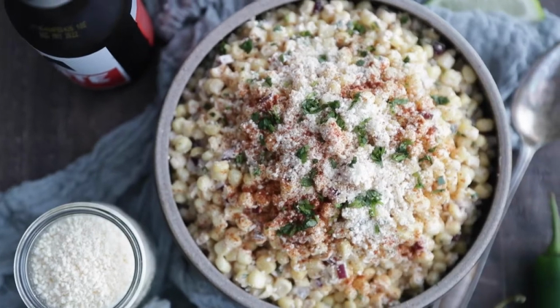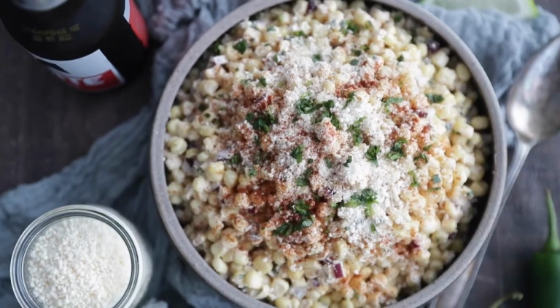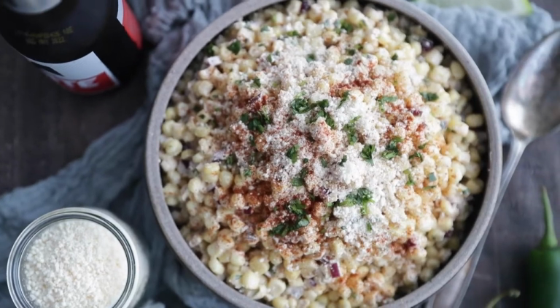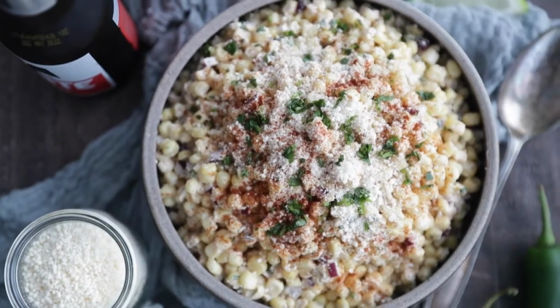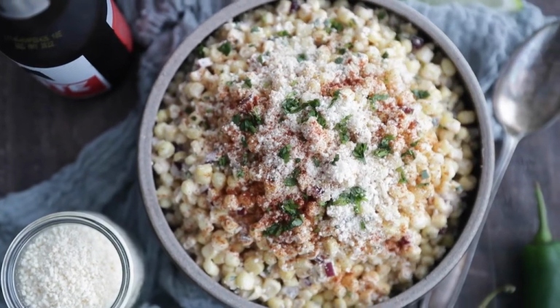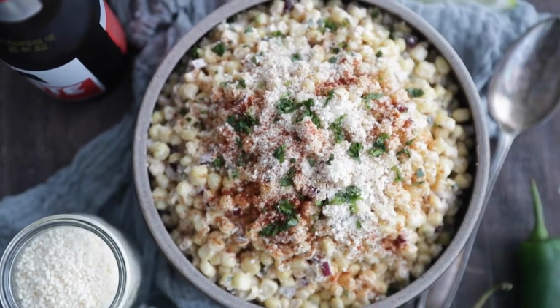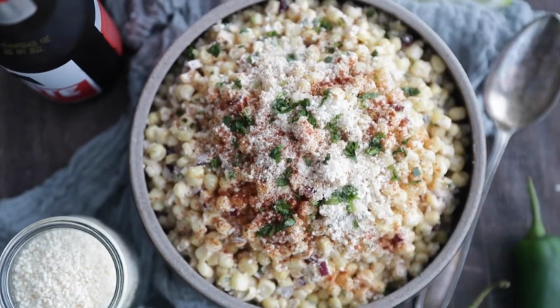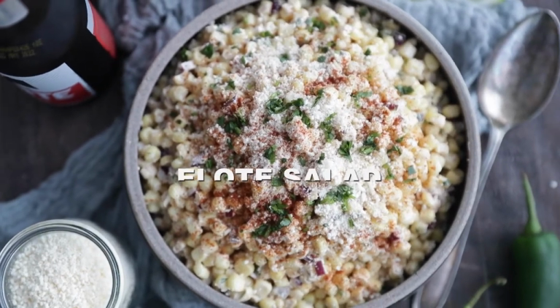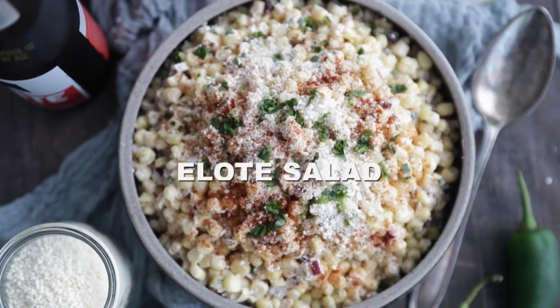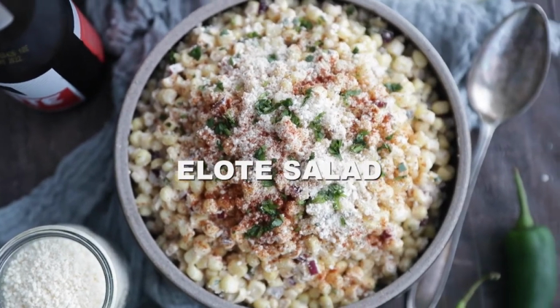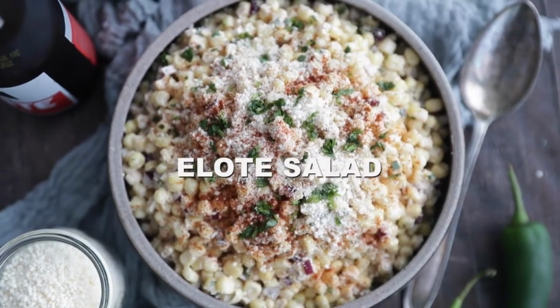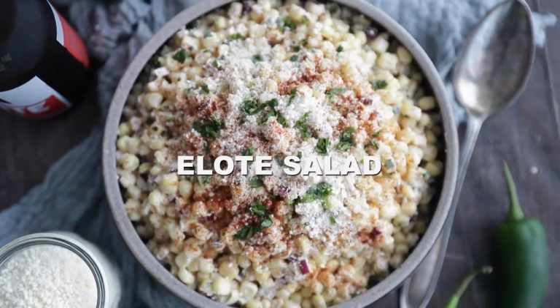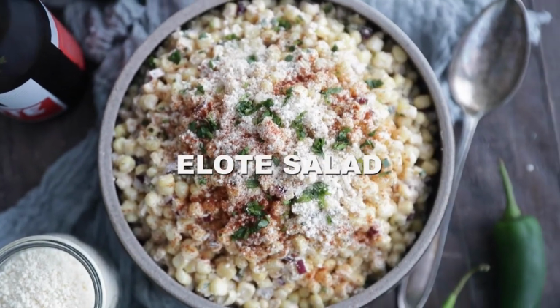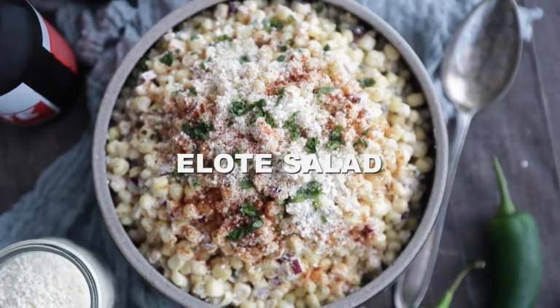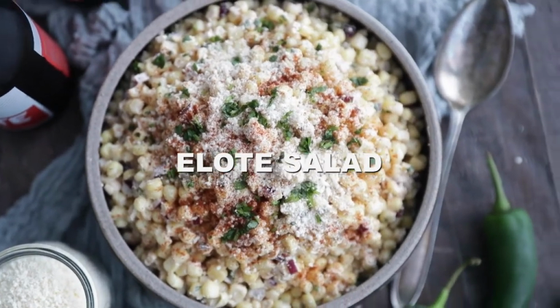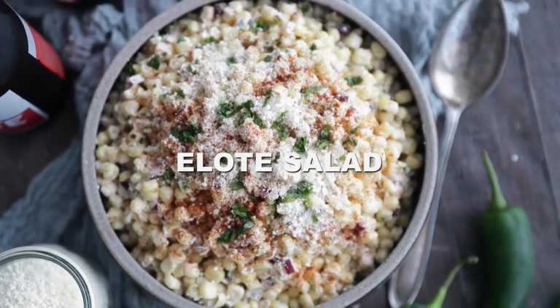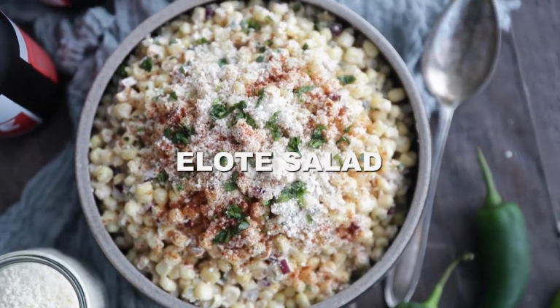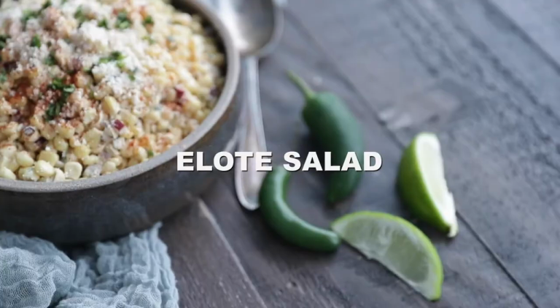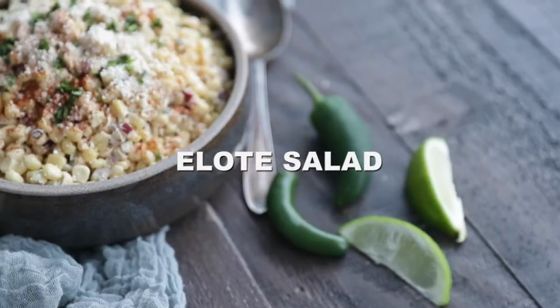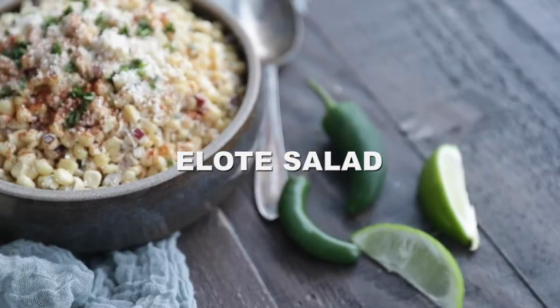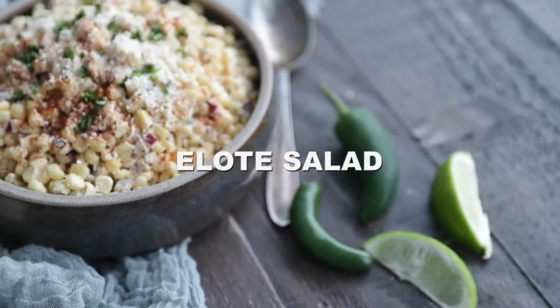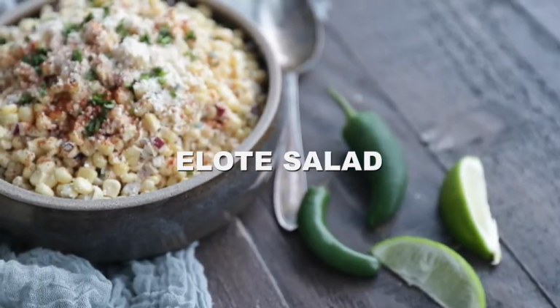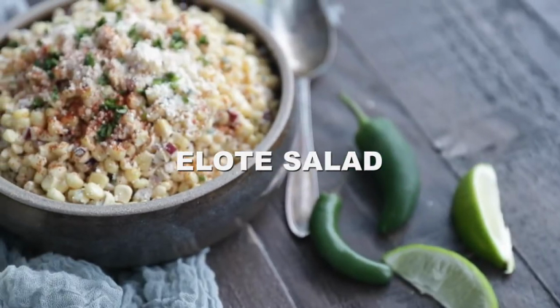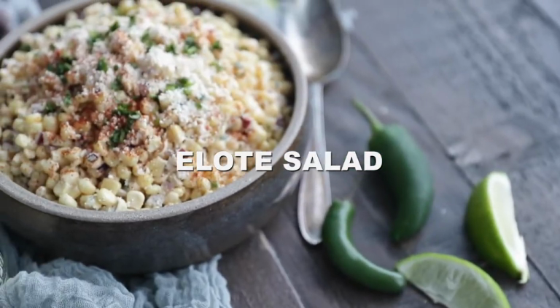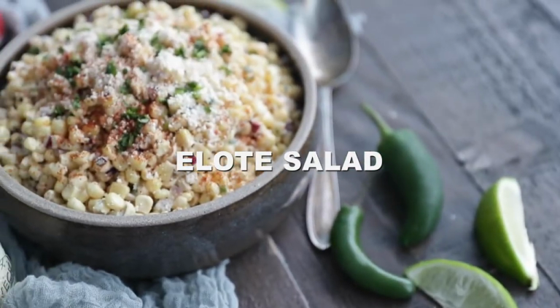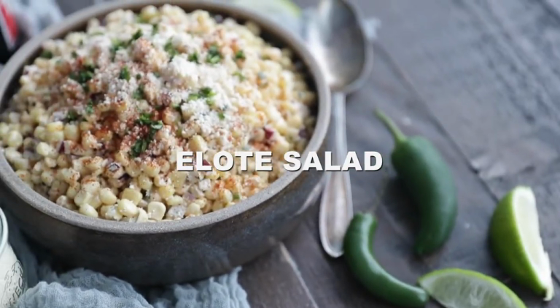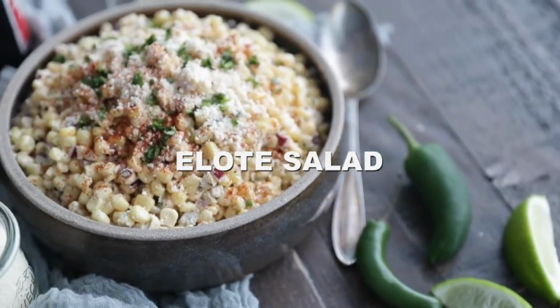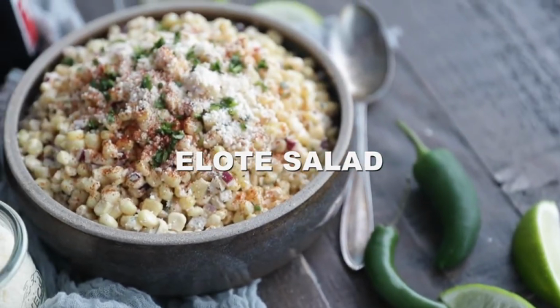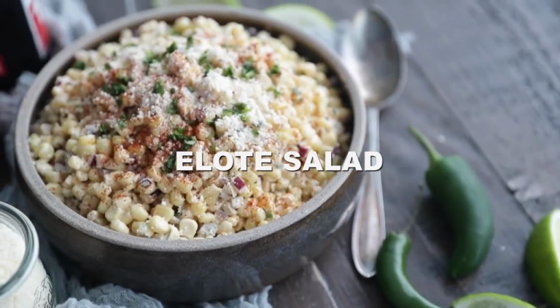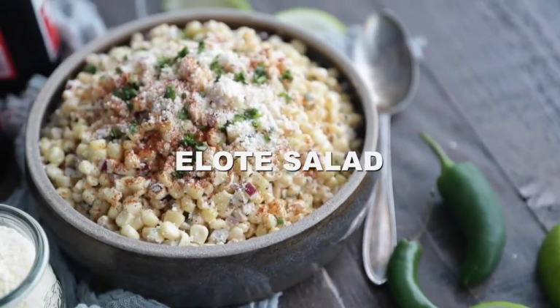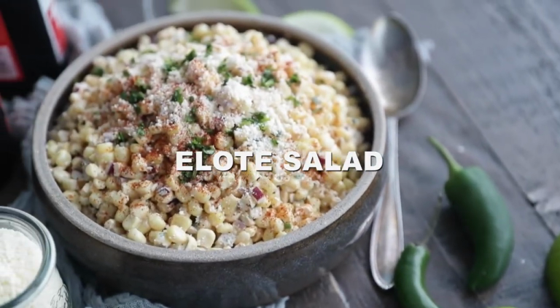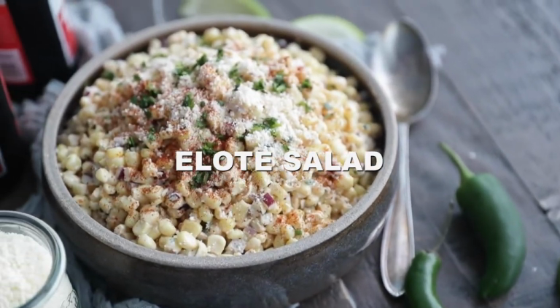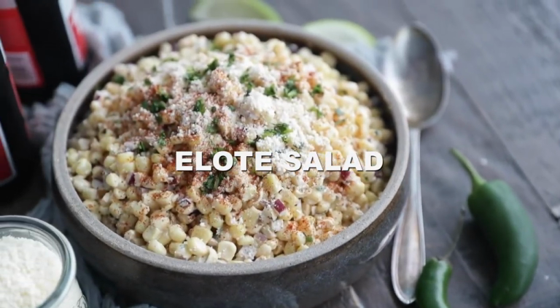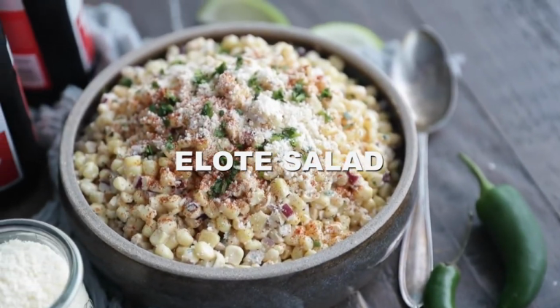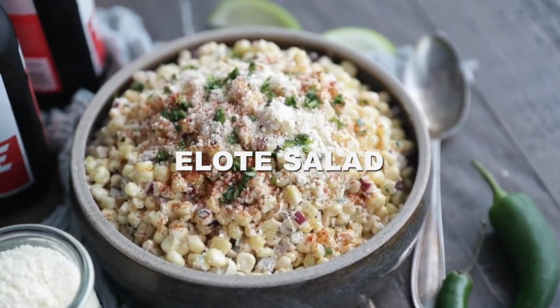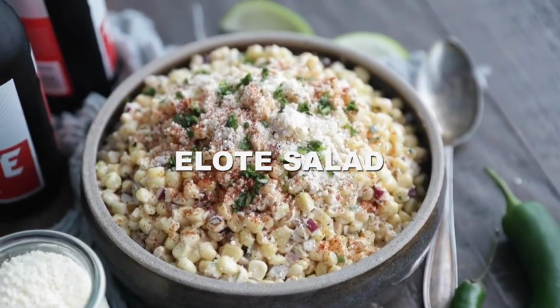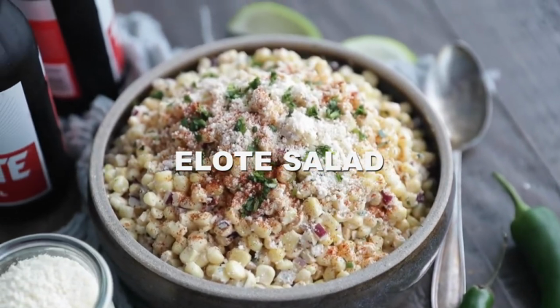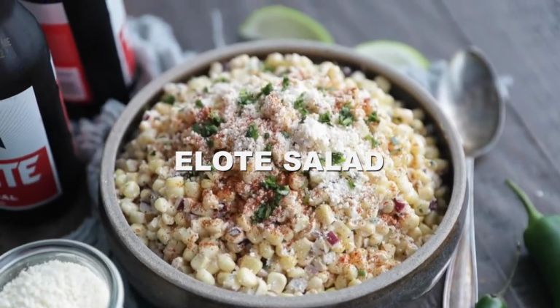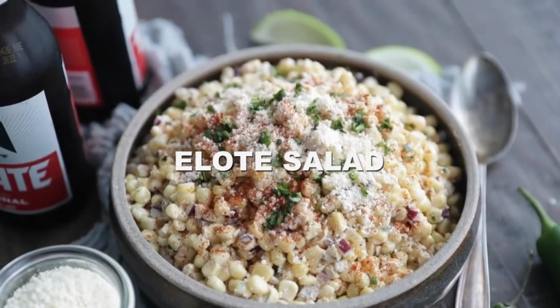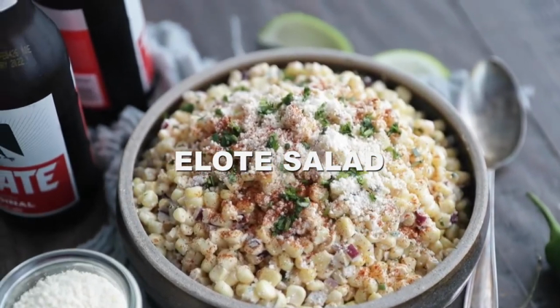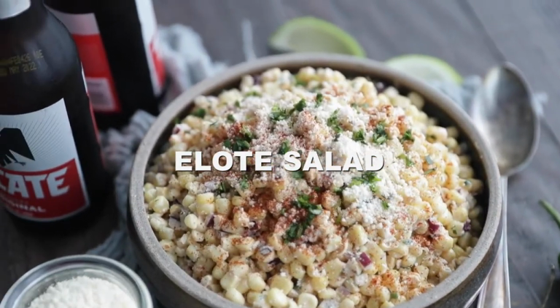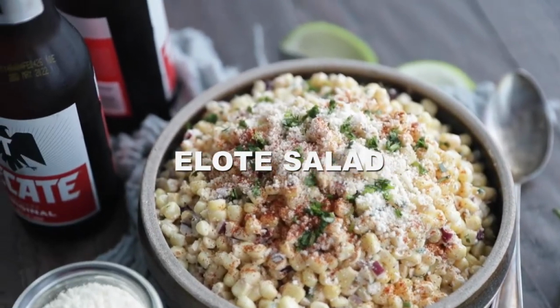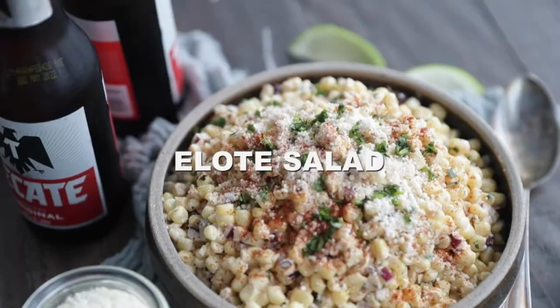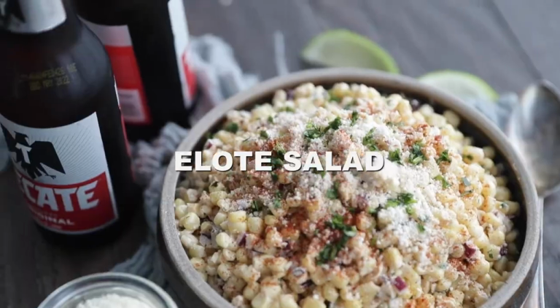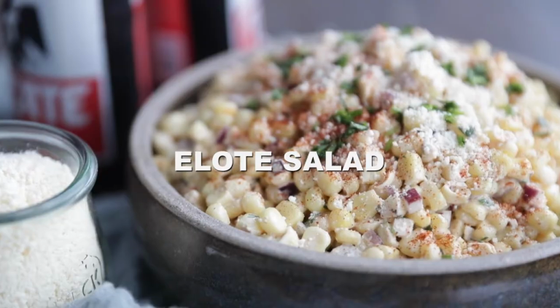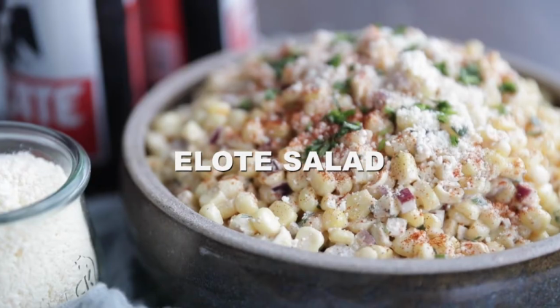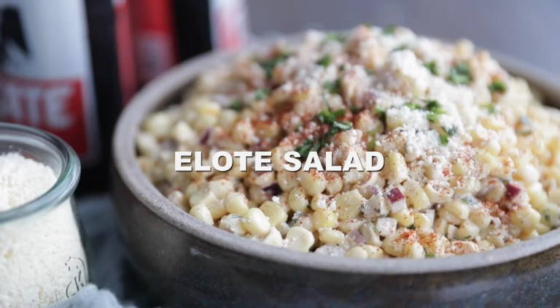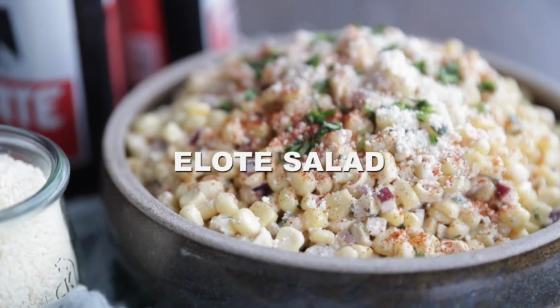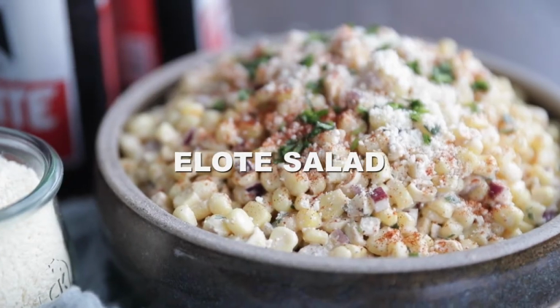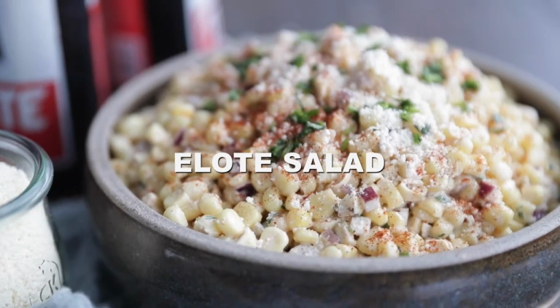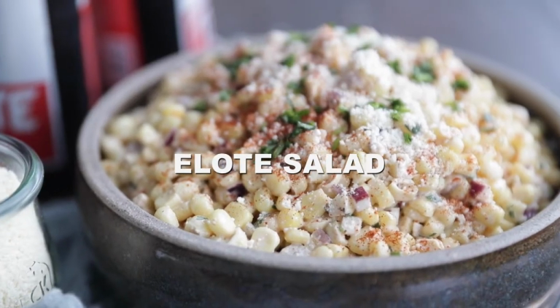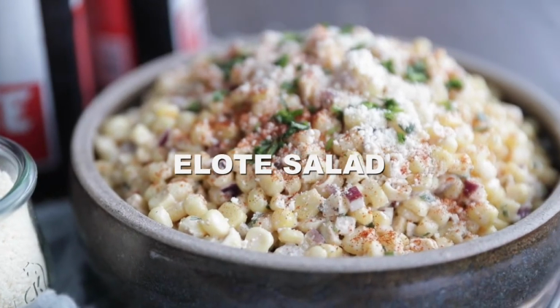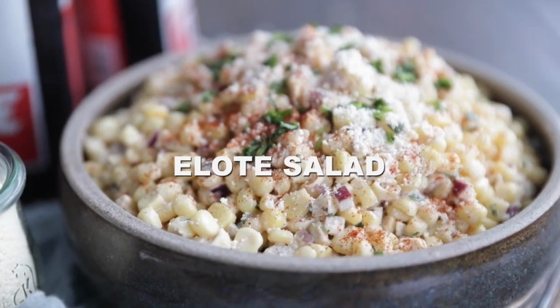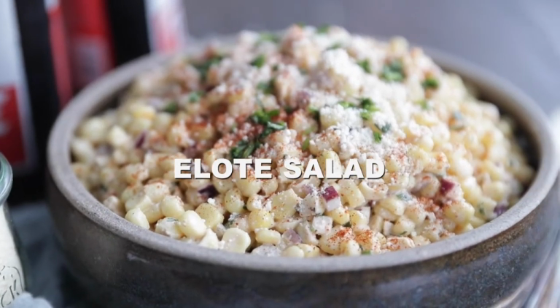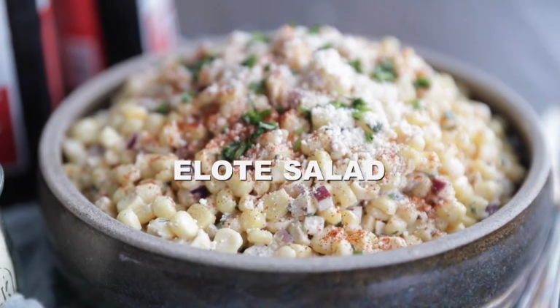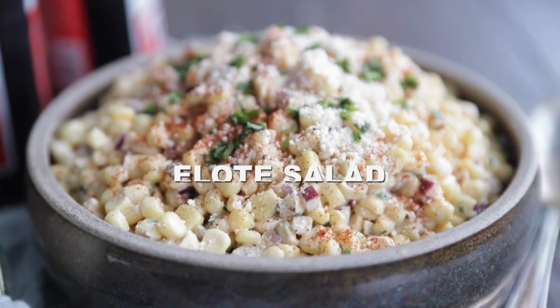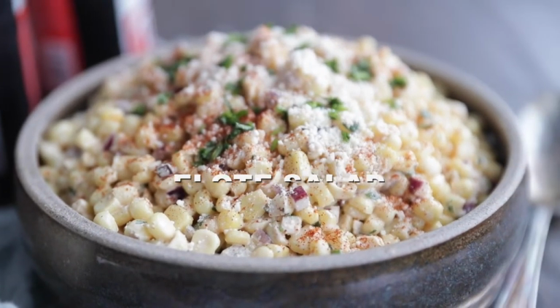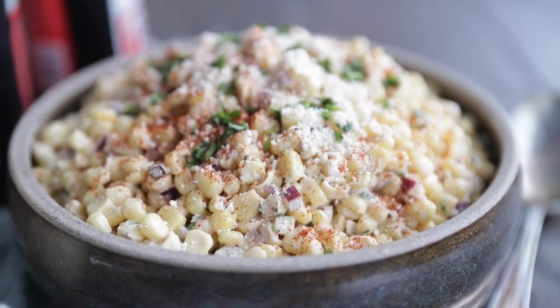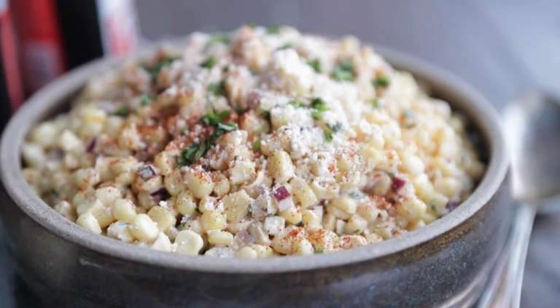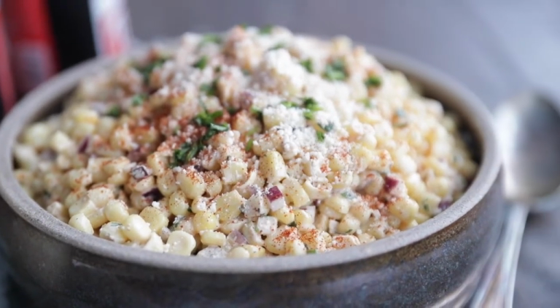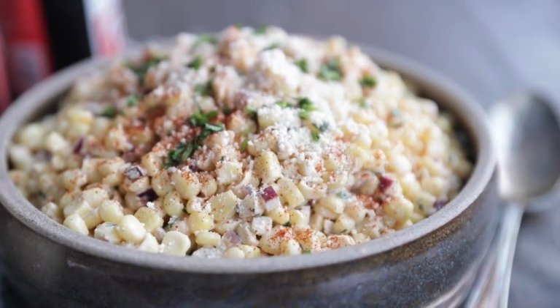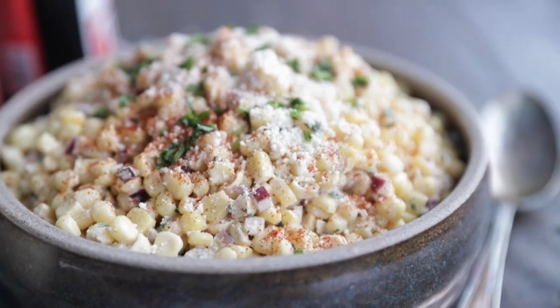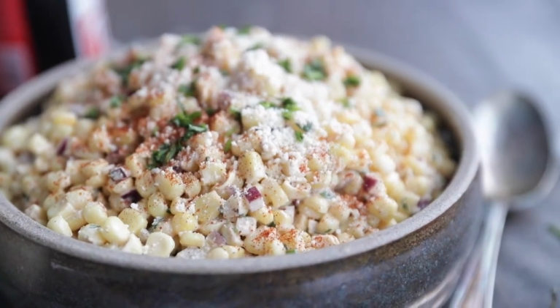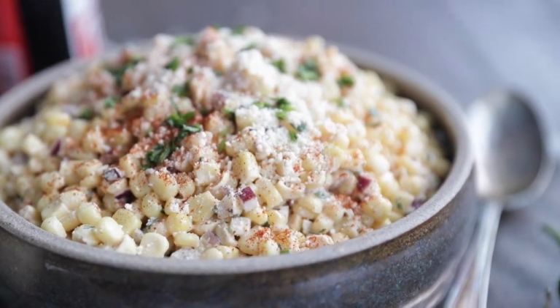Hey, Chef Billy Parisi here with Heinen's, and I'm gonna show you how to make a tasty Mexican street corn elote salad.